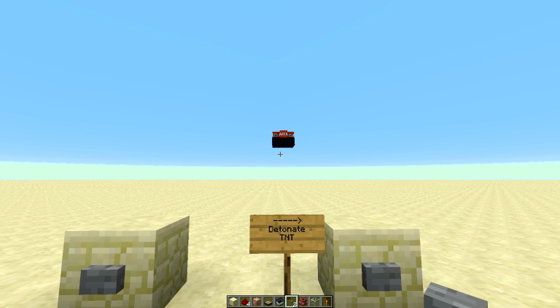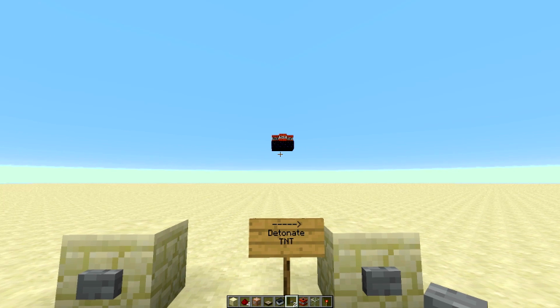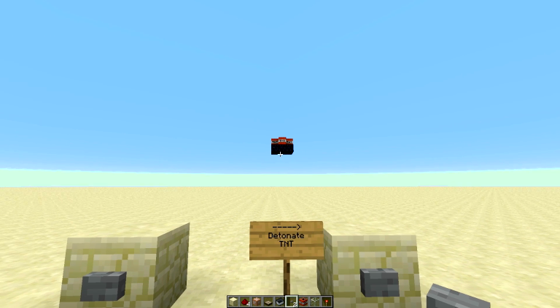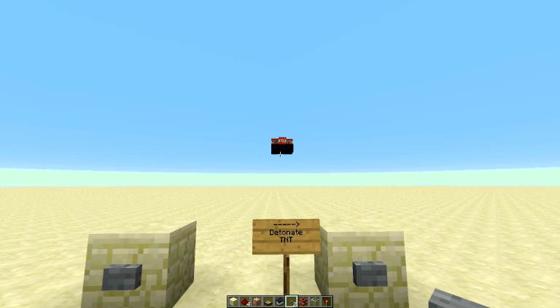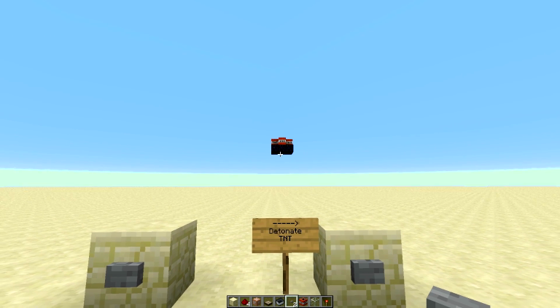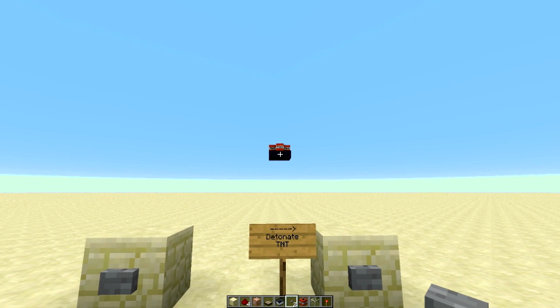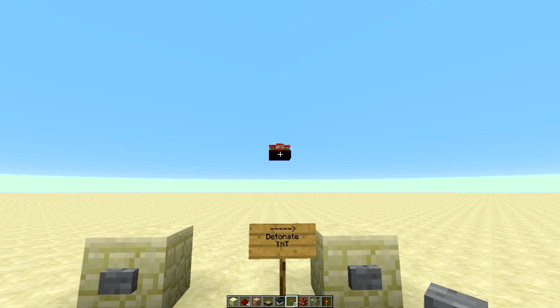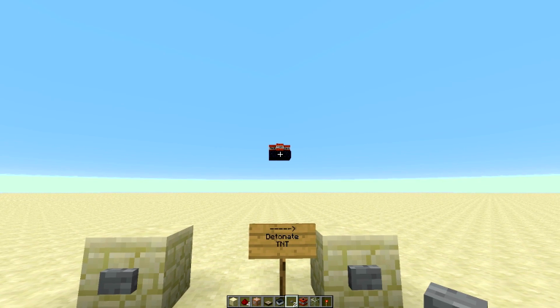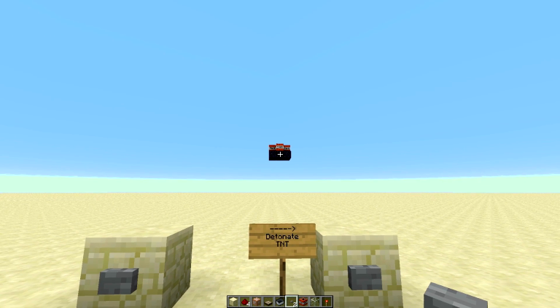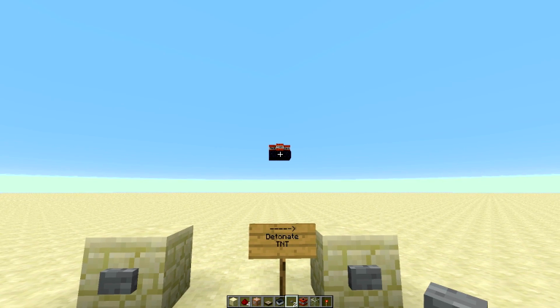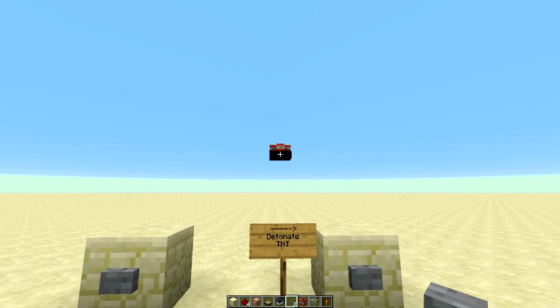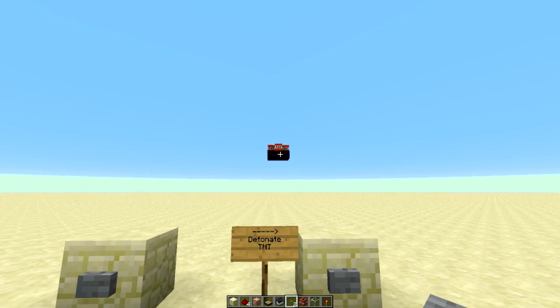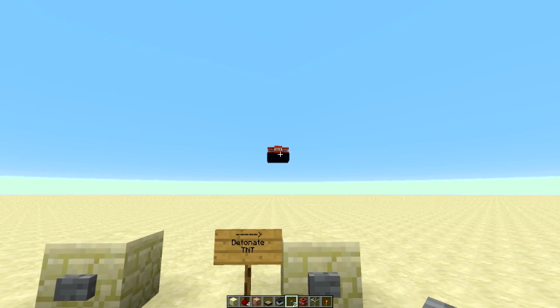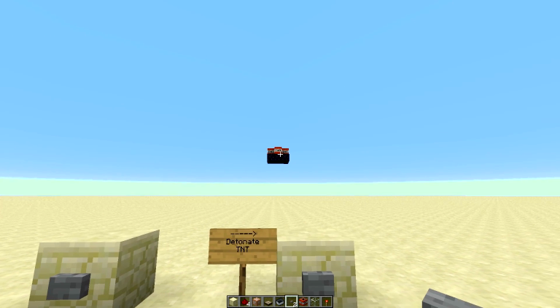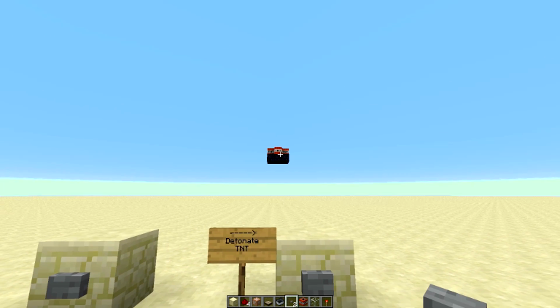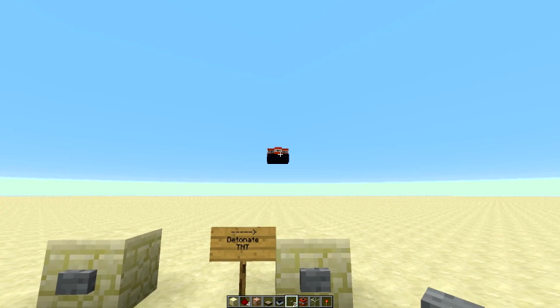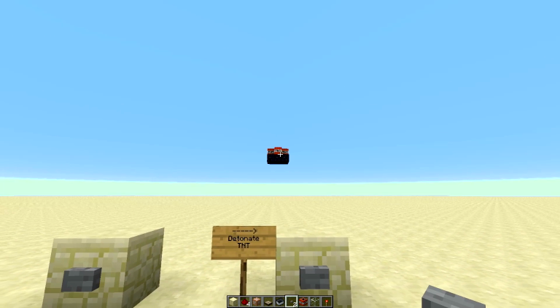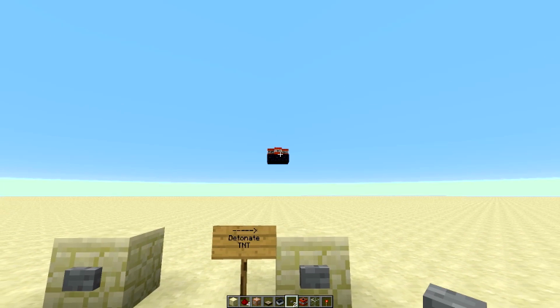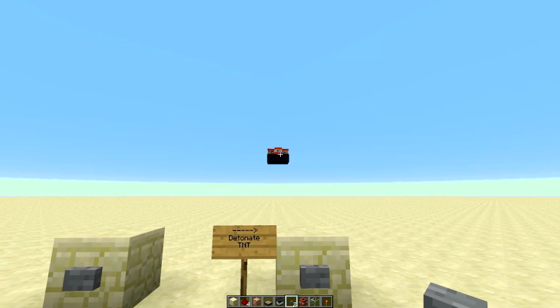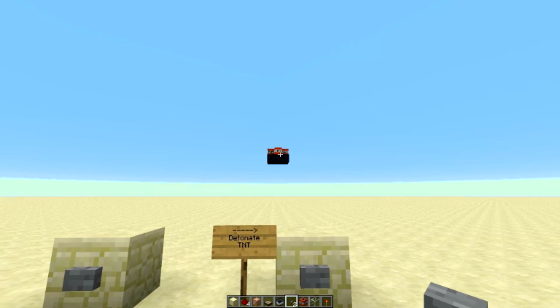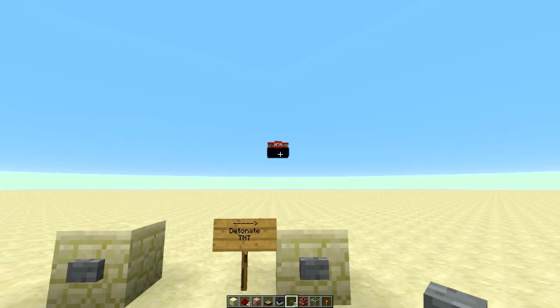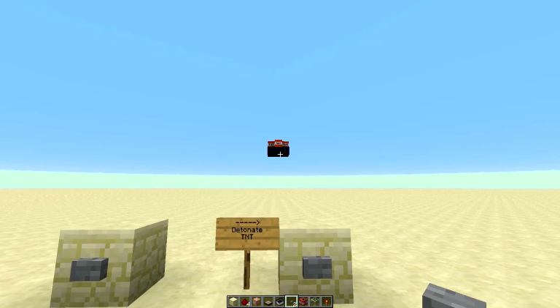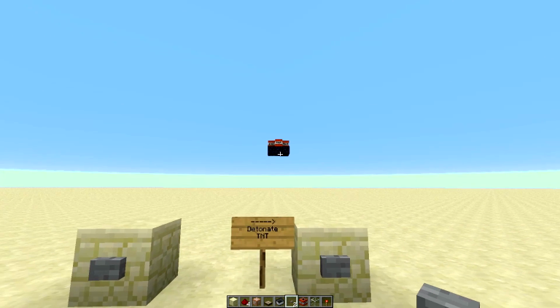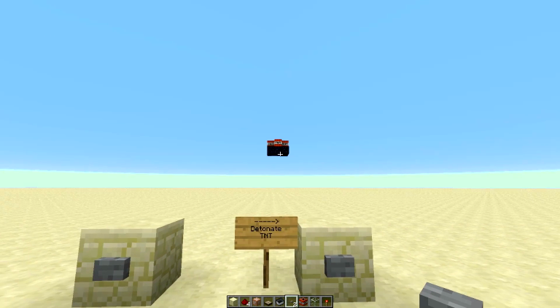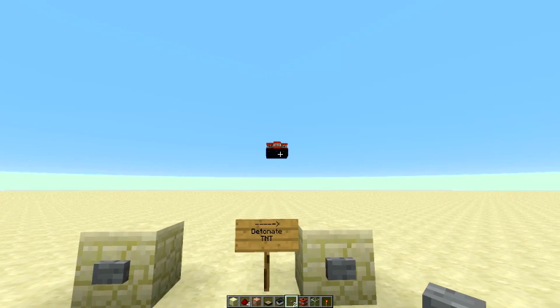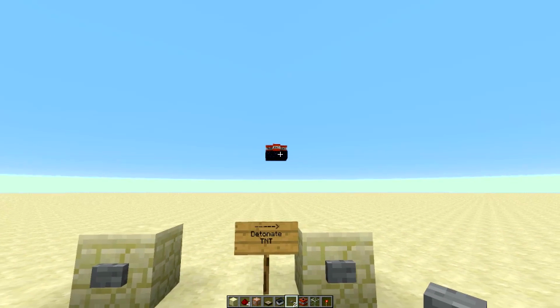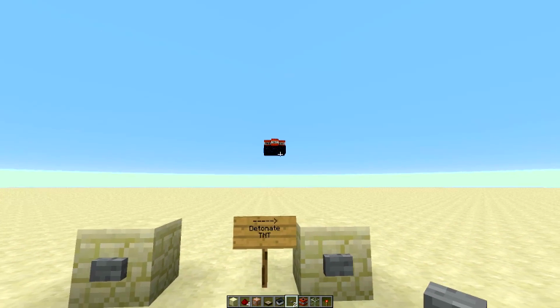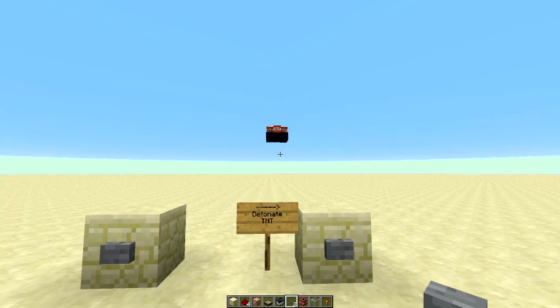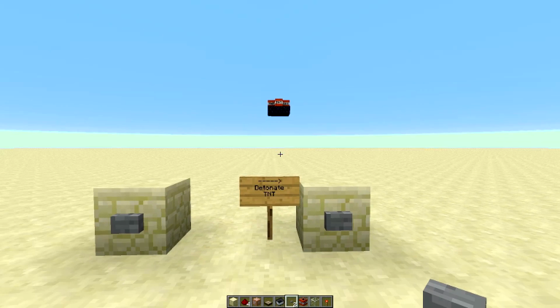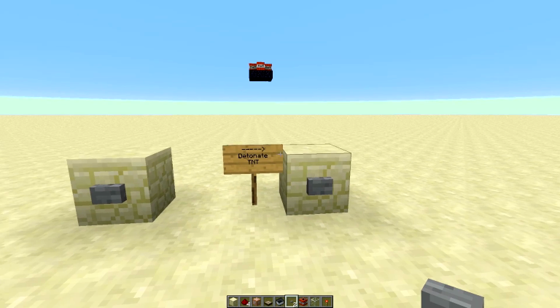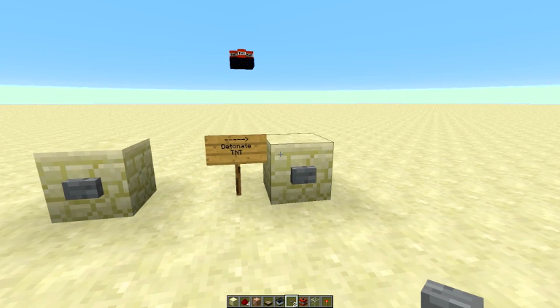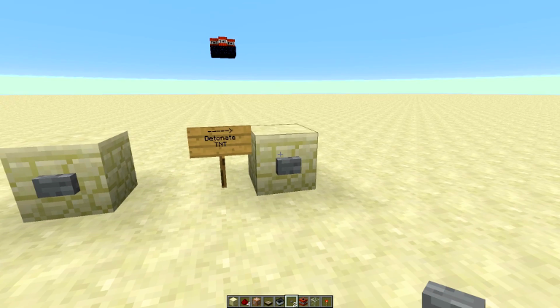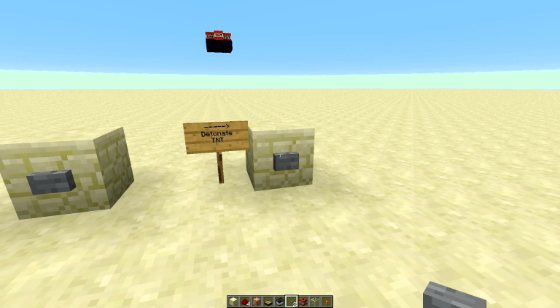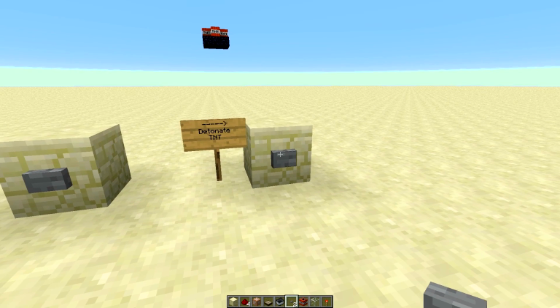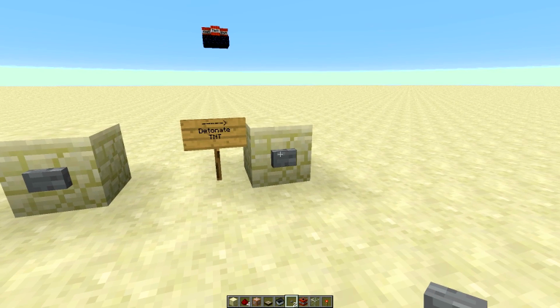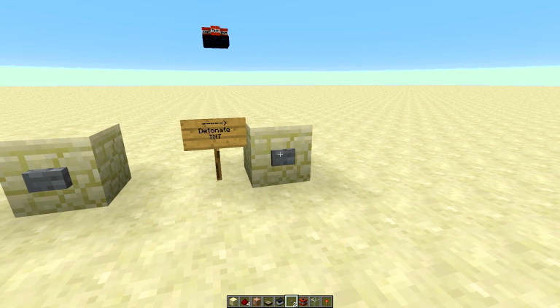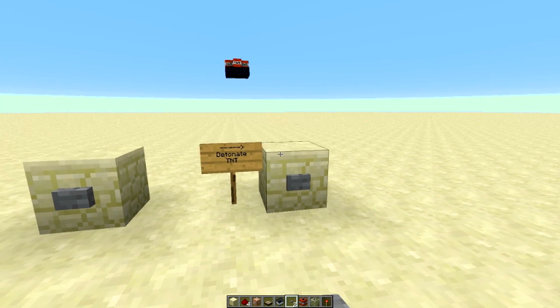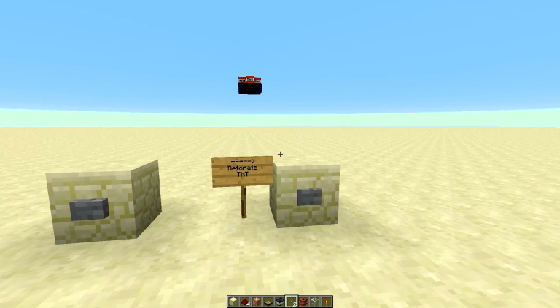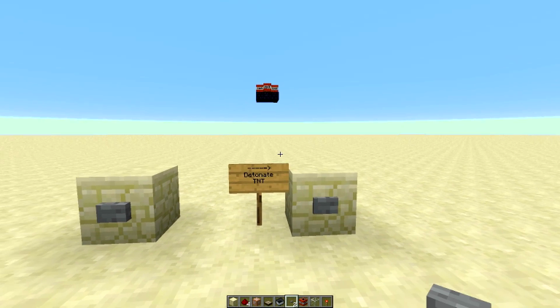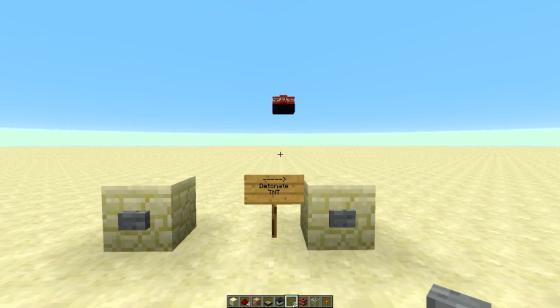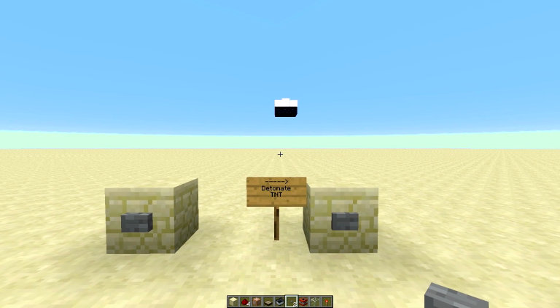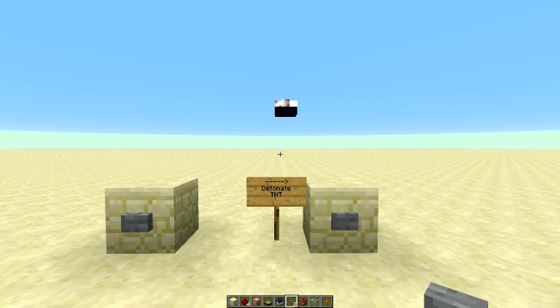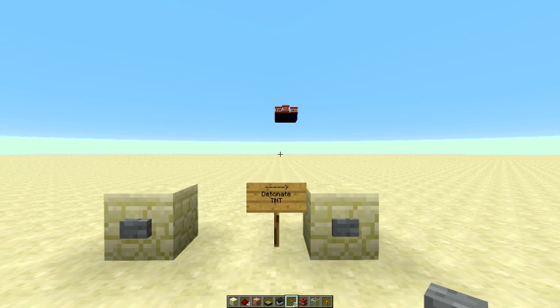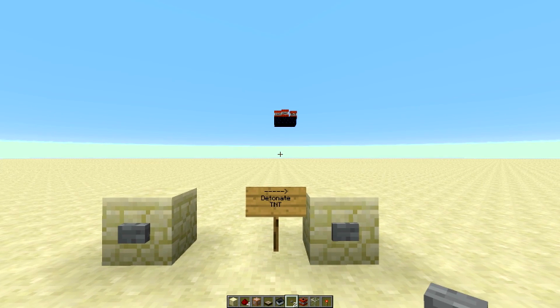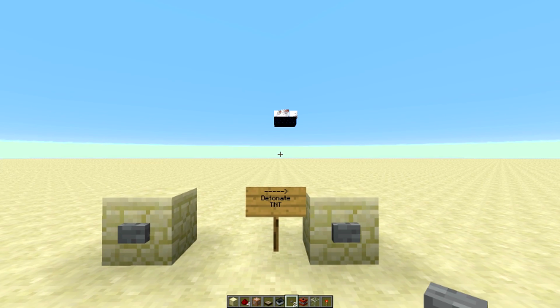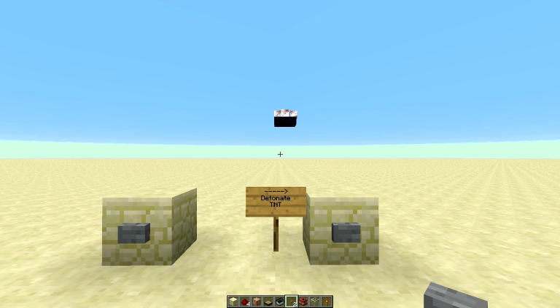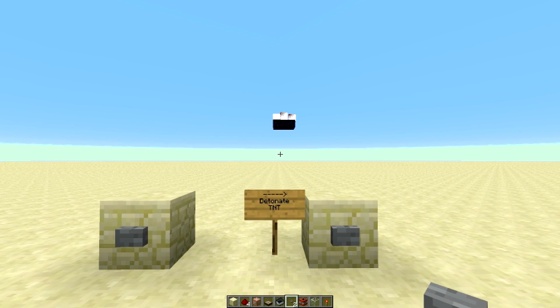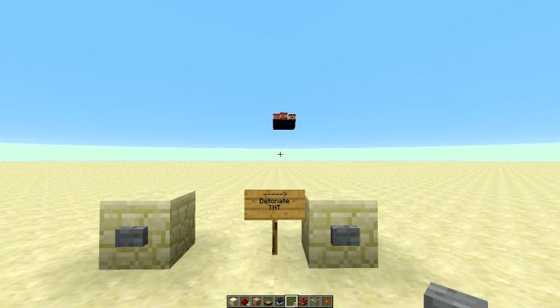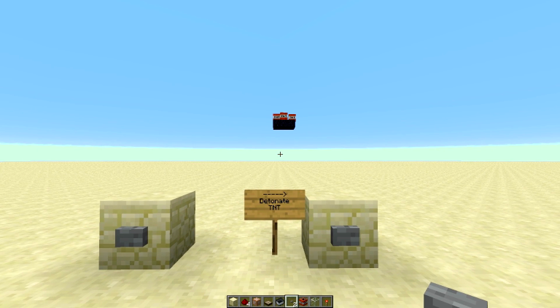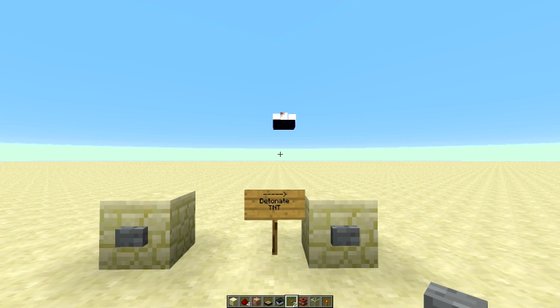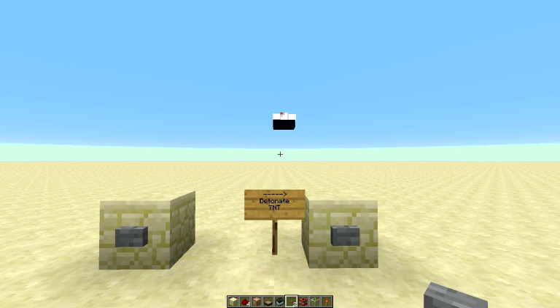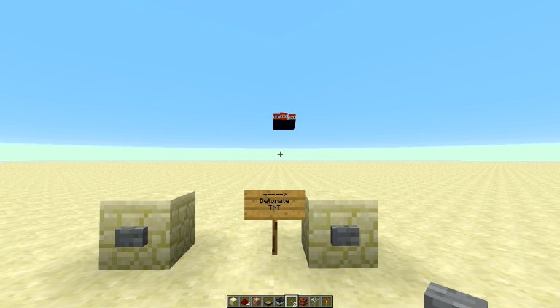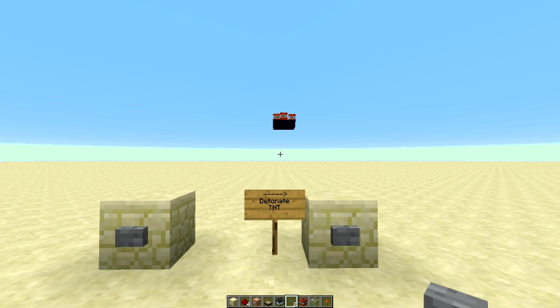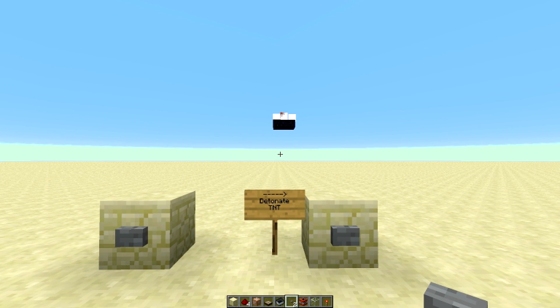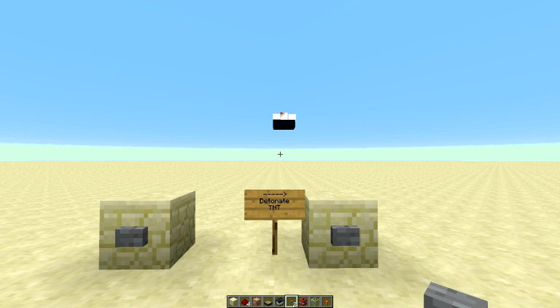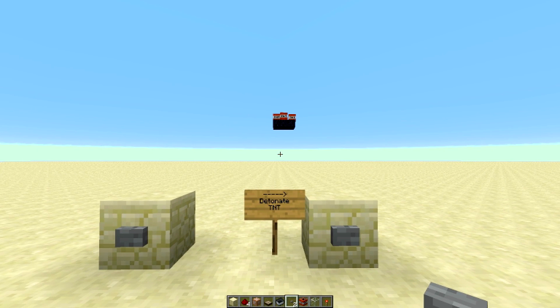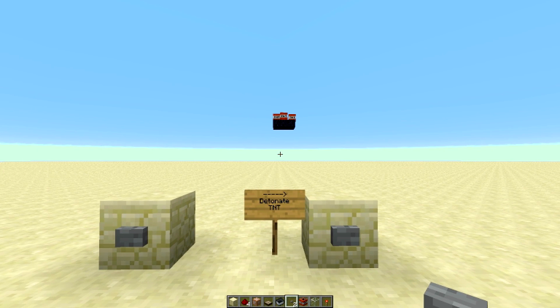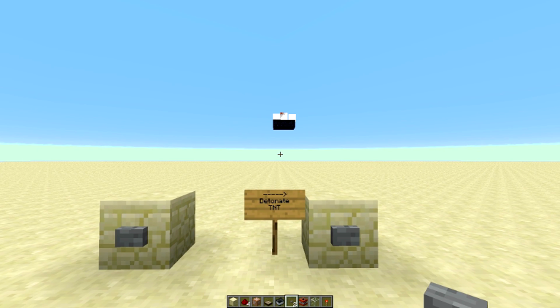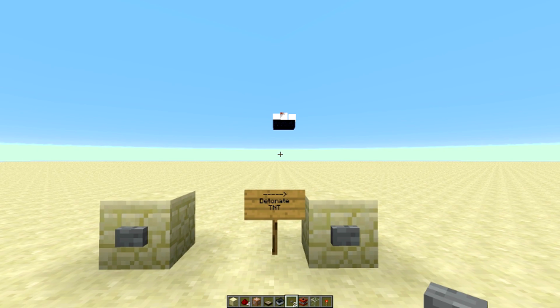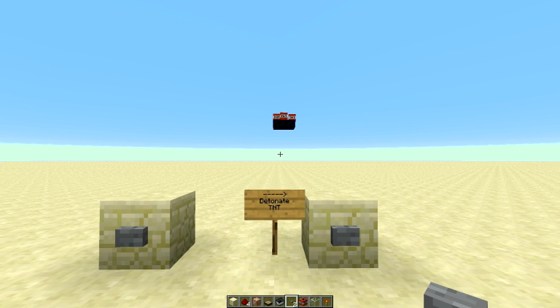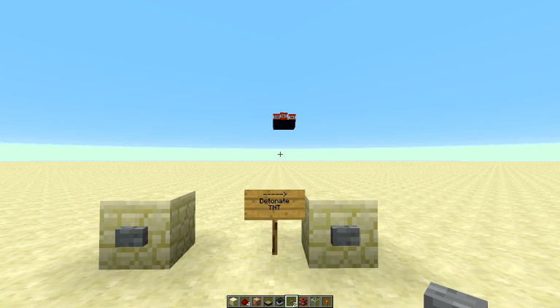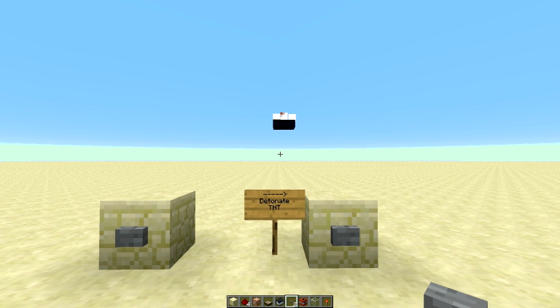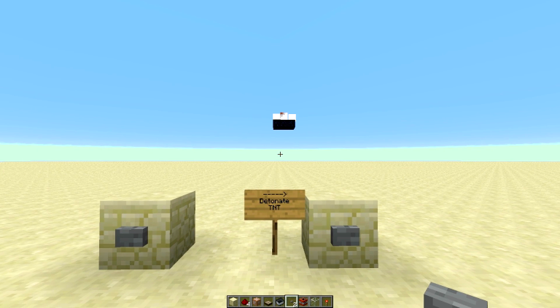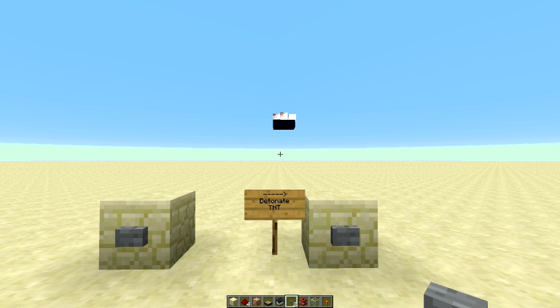I've got a floating platform with some TNT on there — absolutely no redstone going to it. I hit this button and it explodes.